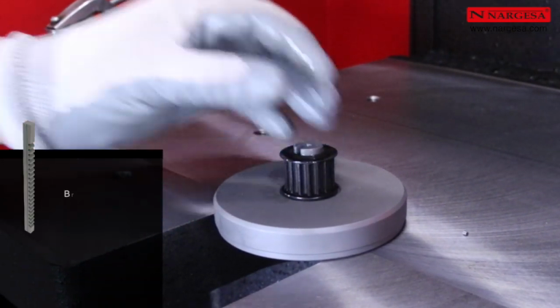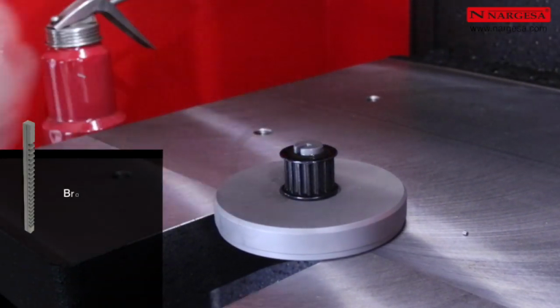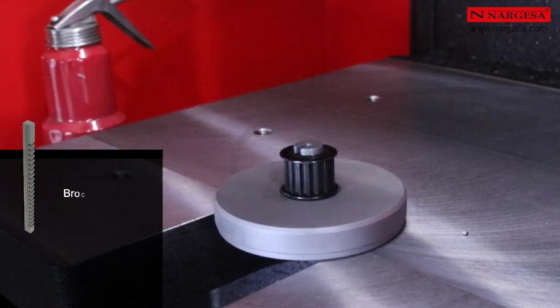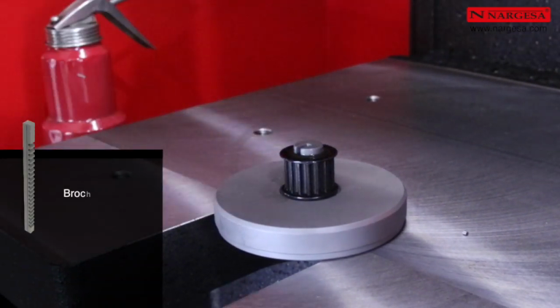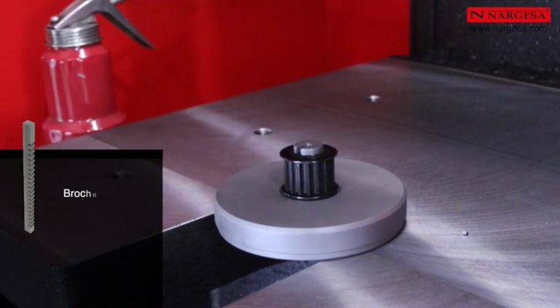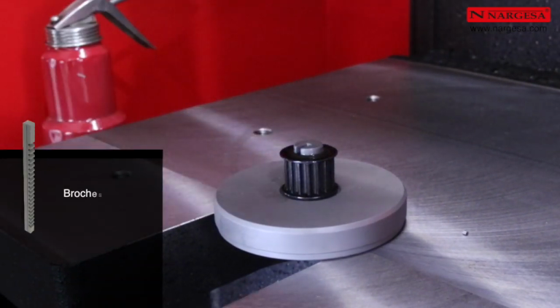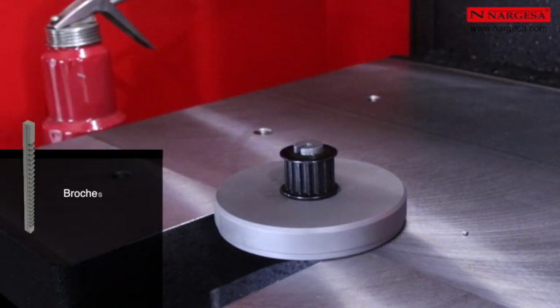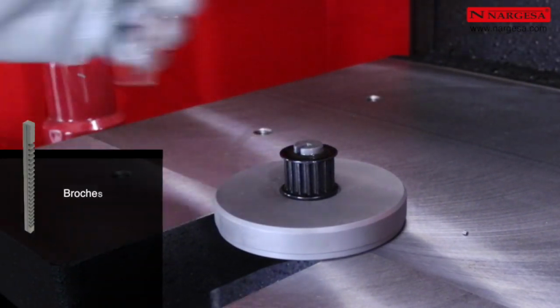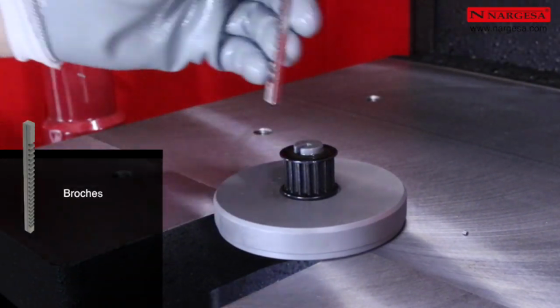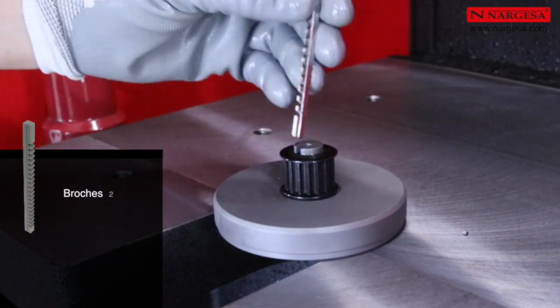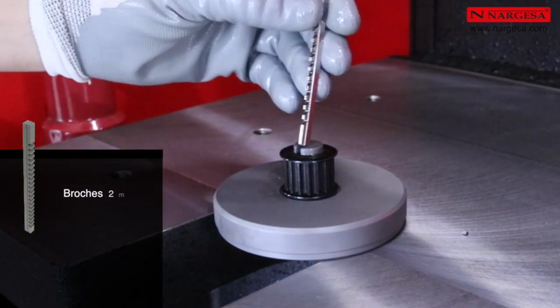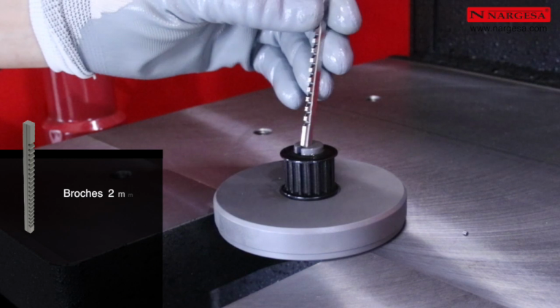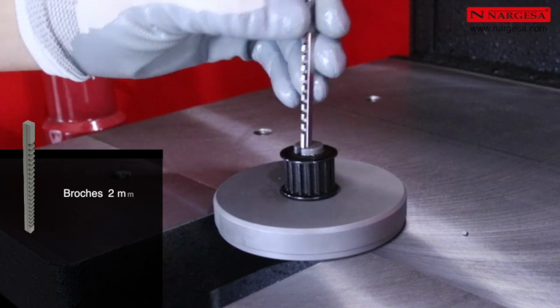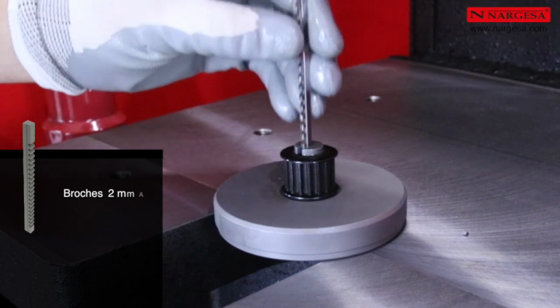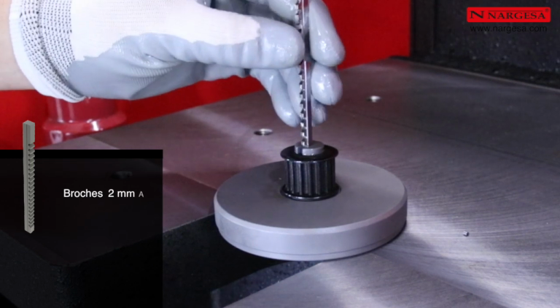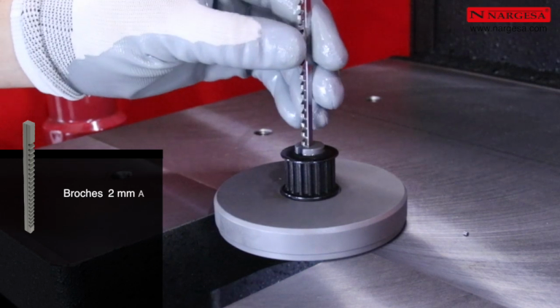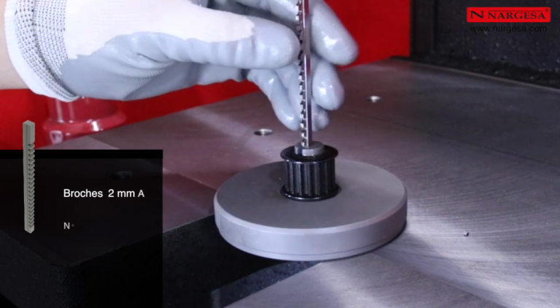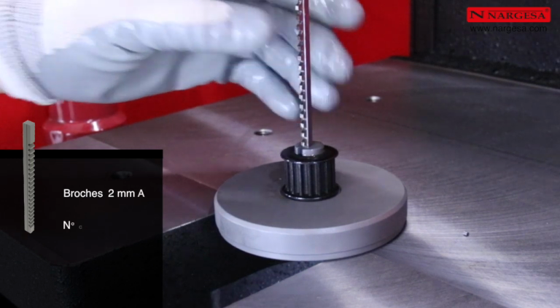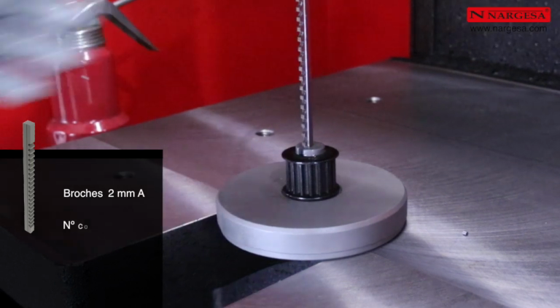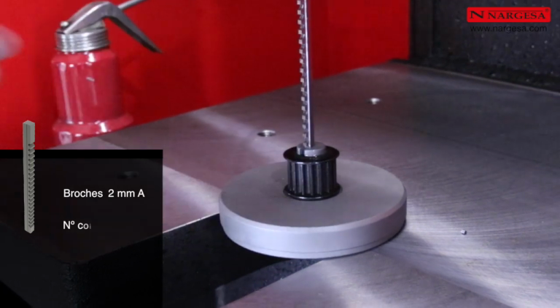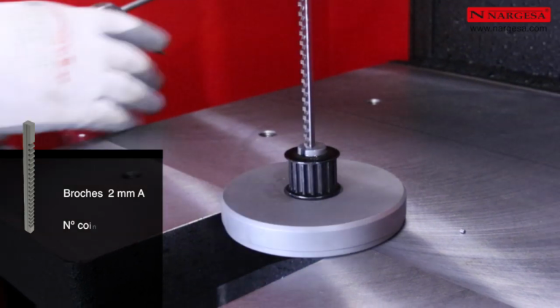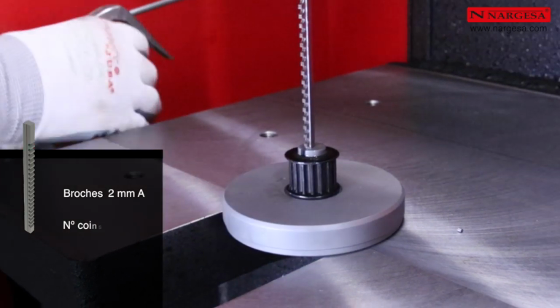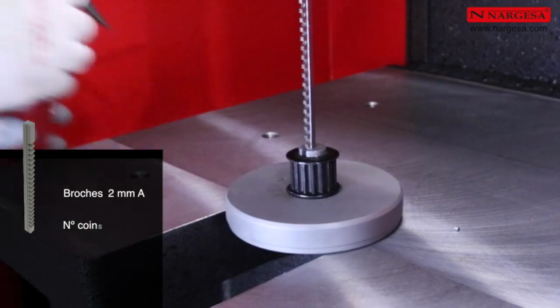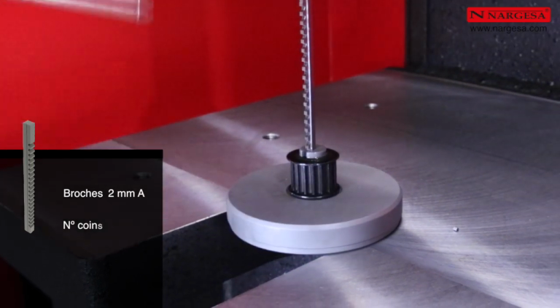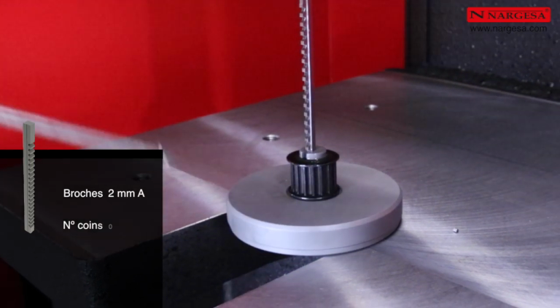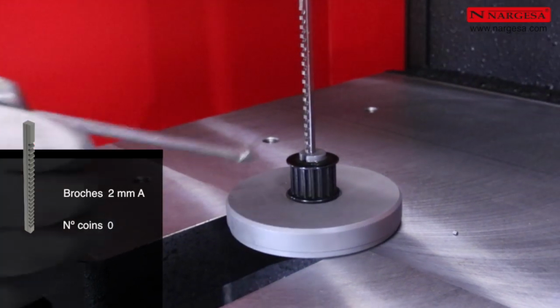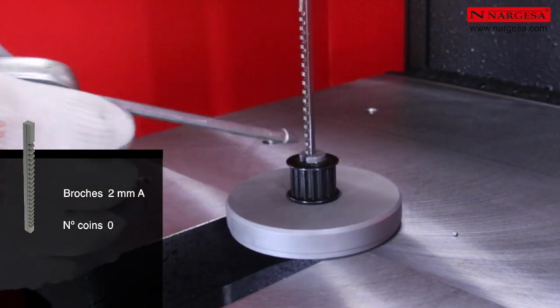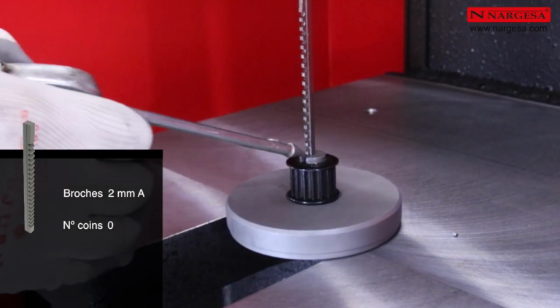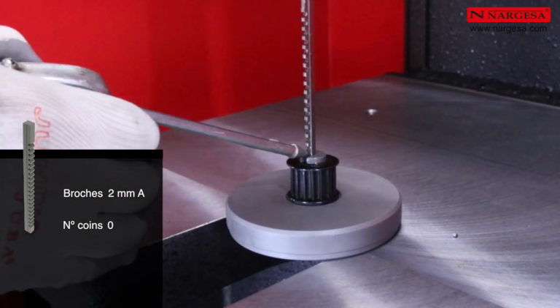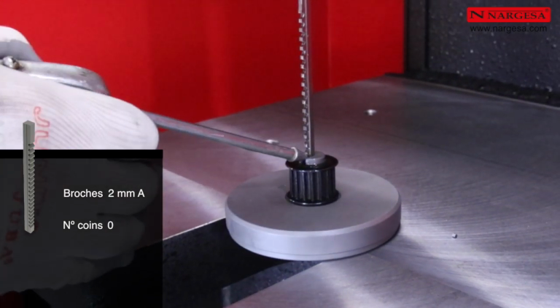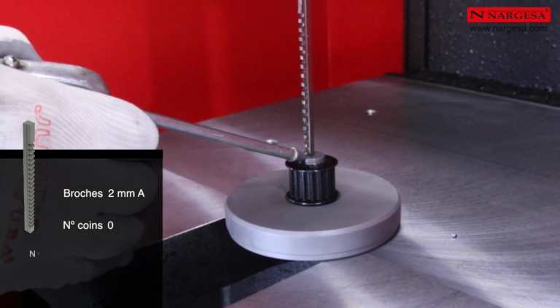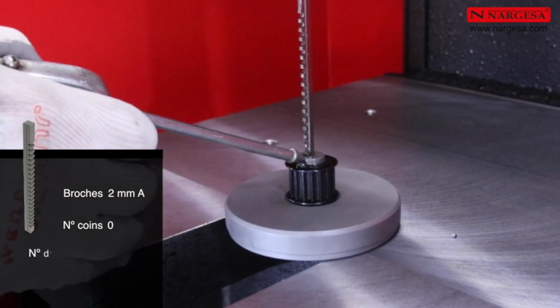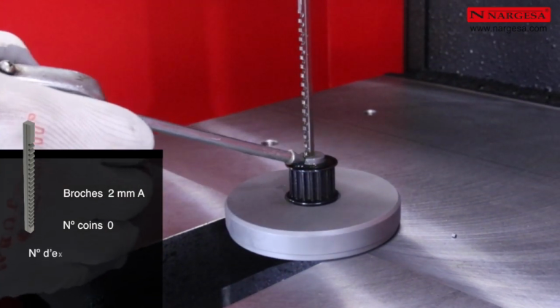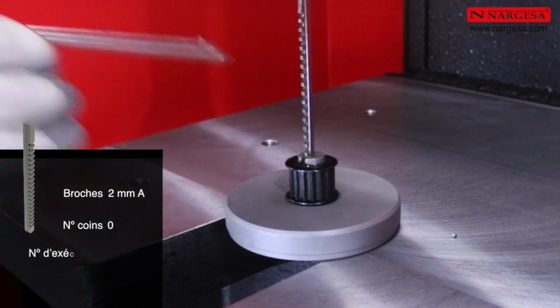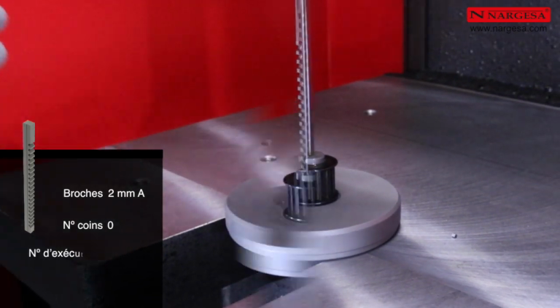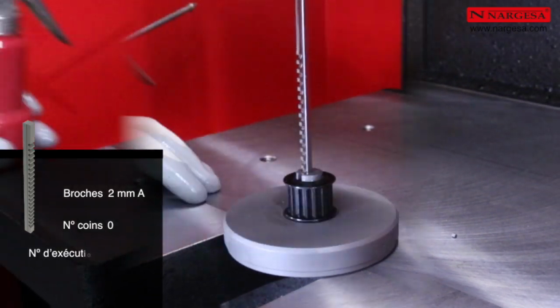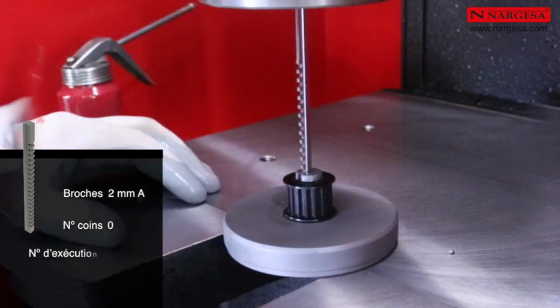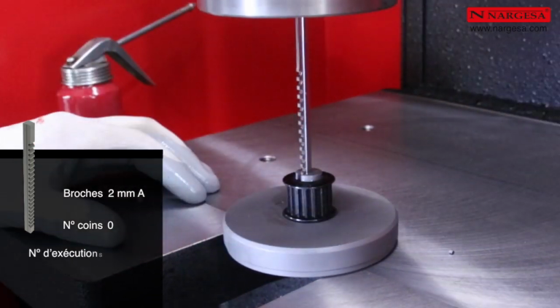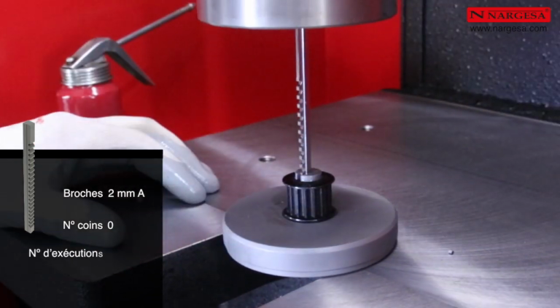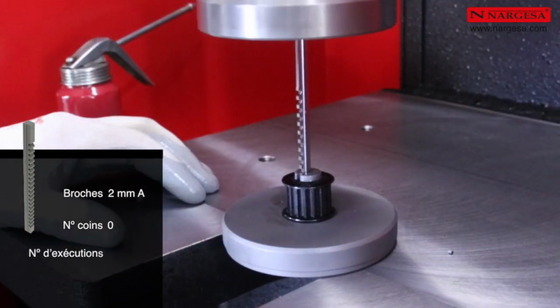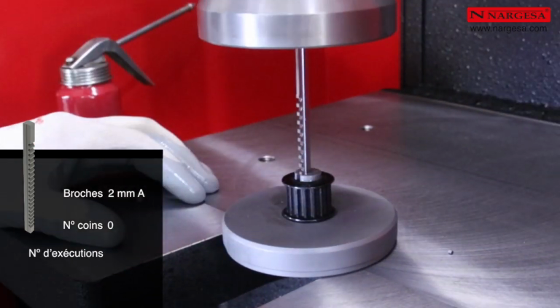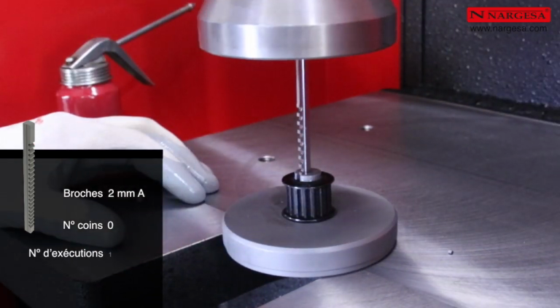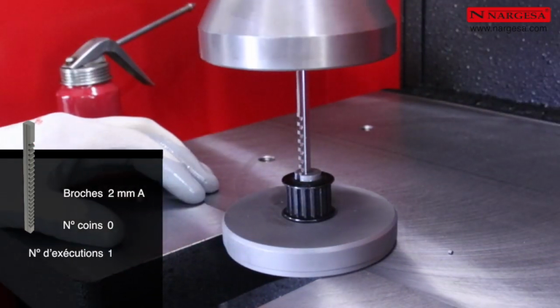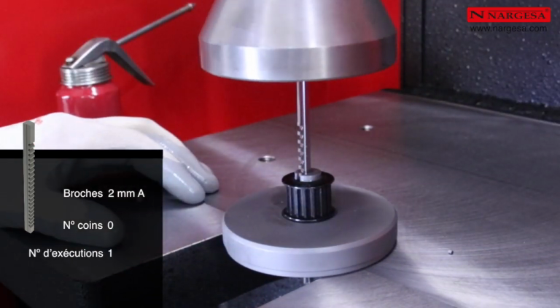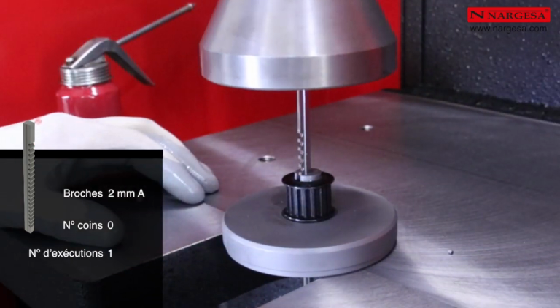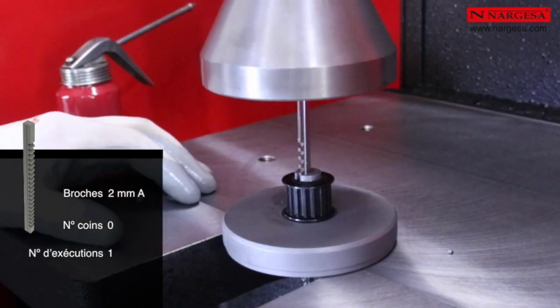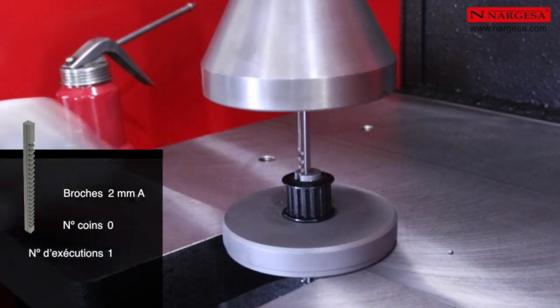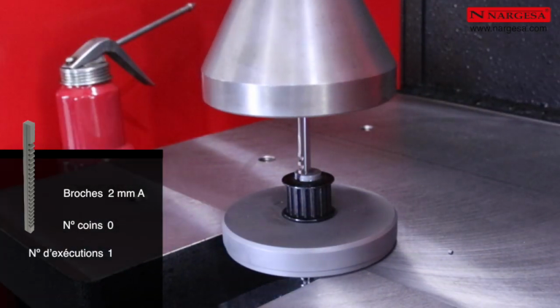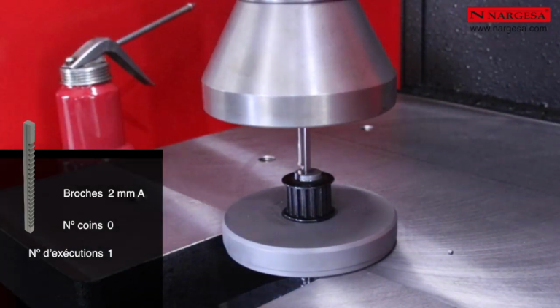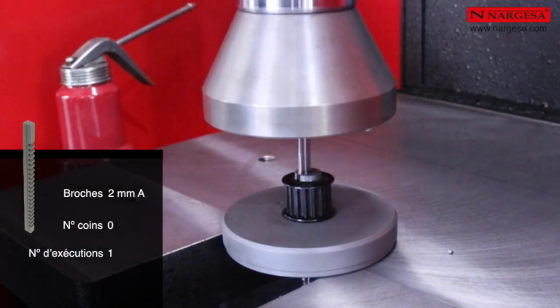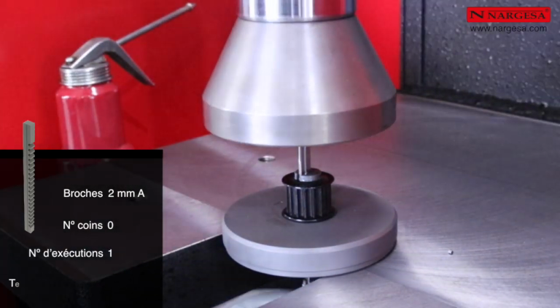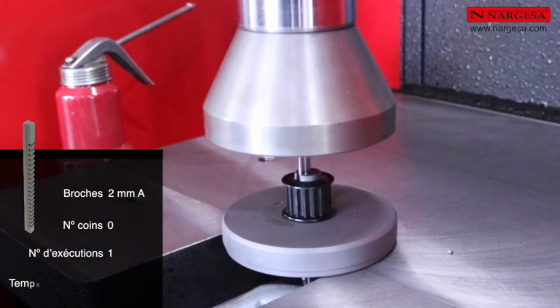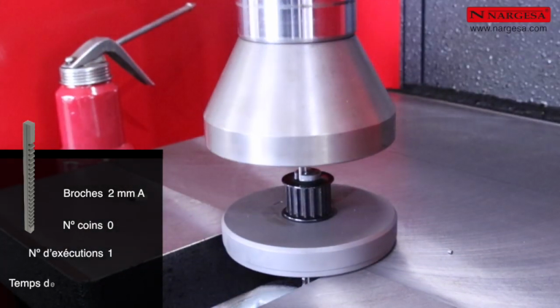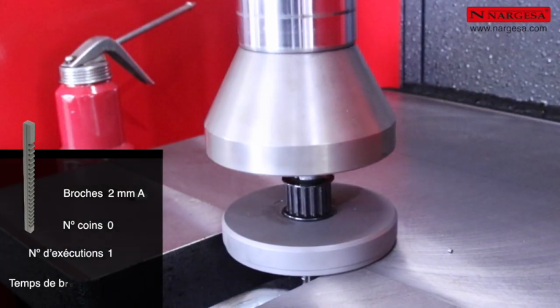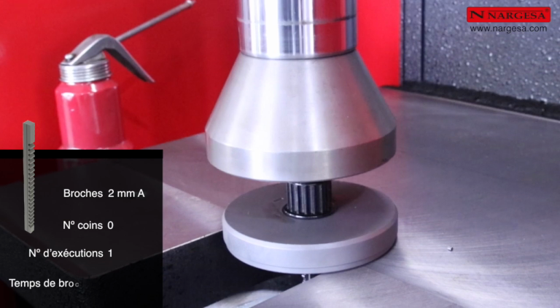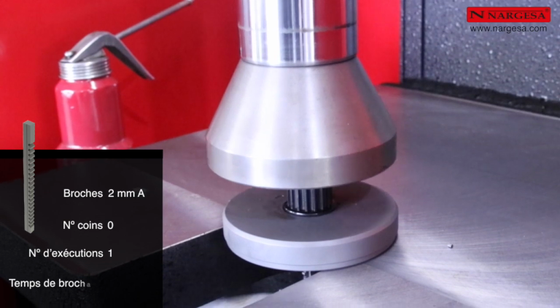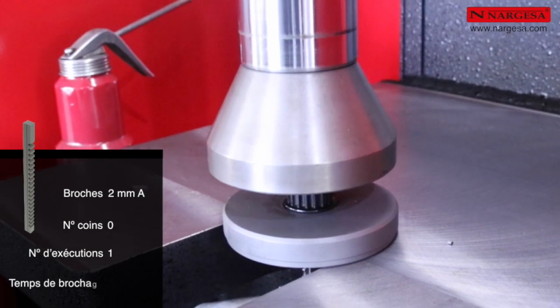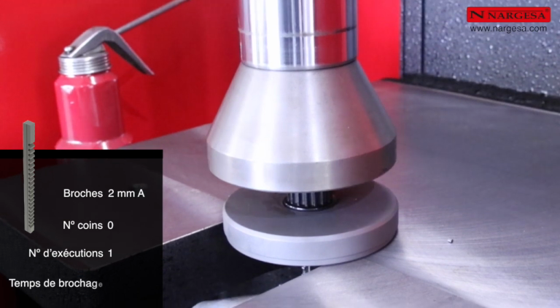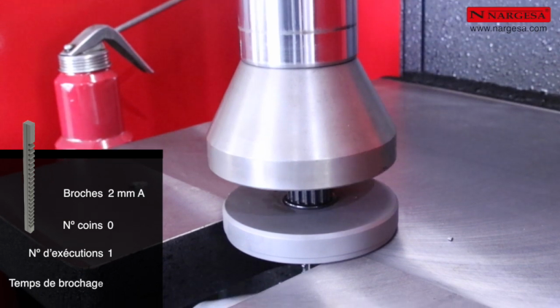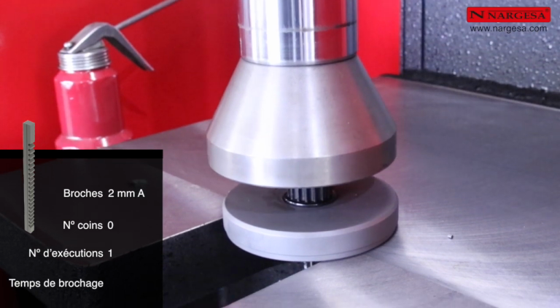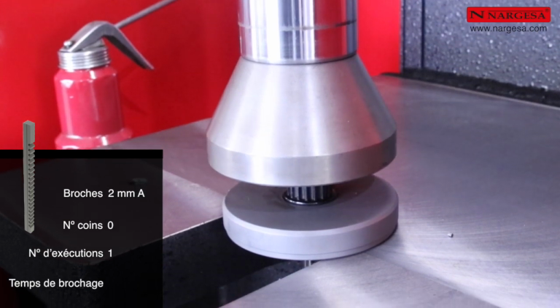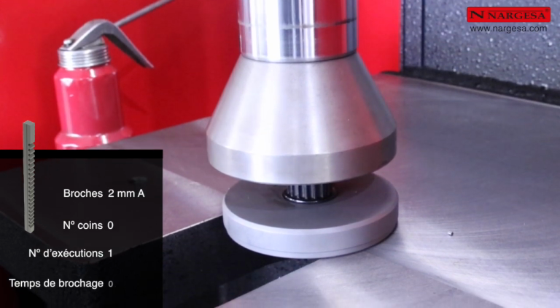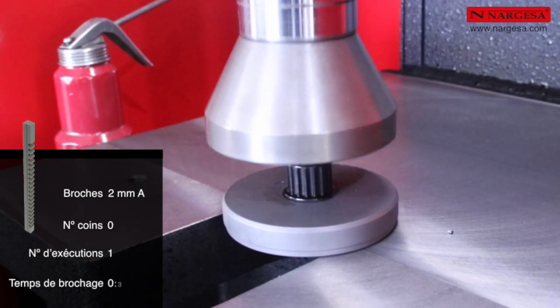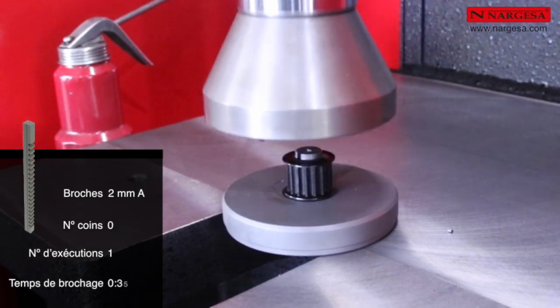Pour réaliser un brochage de 2 millimètres, un seul passage suffit. Le temps de brochage maximal est de 35 secondes.